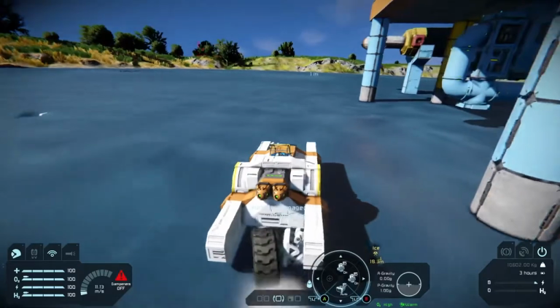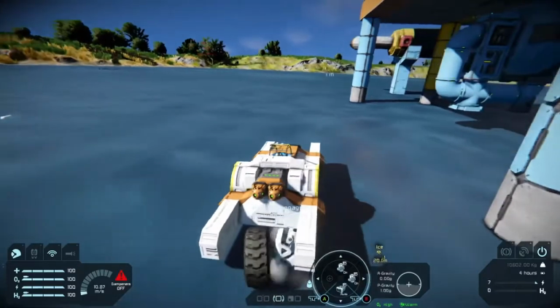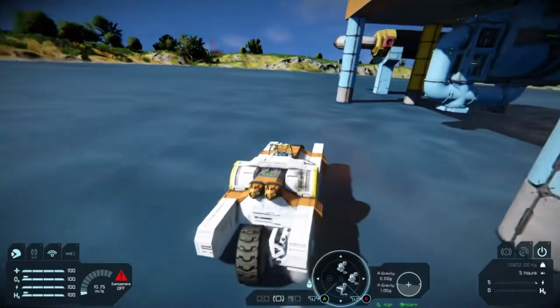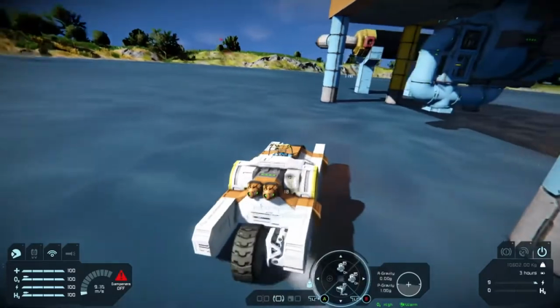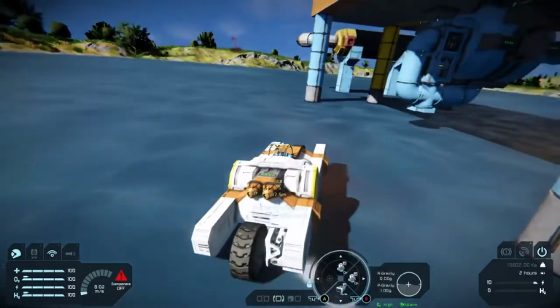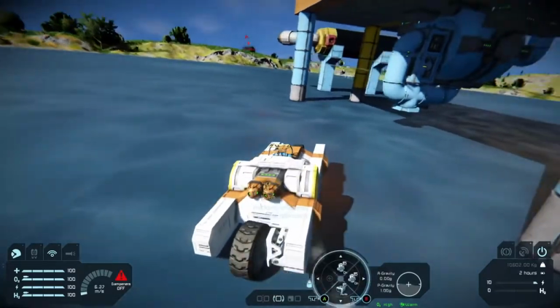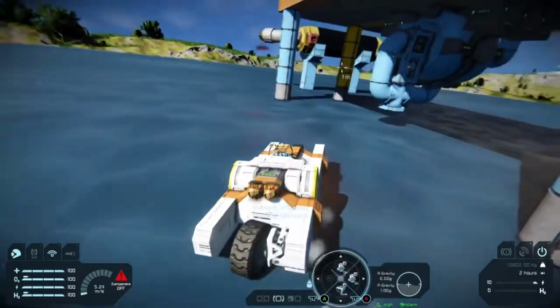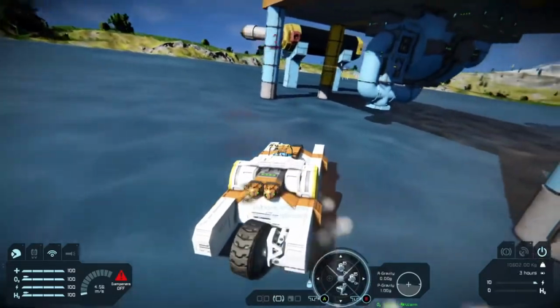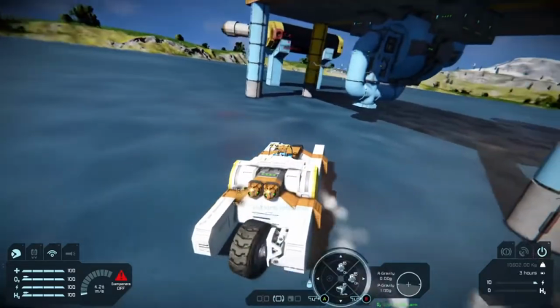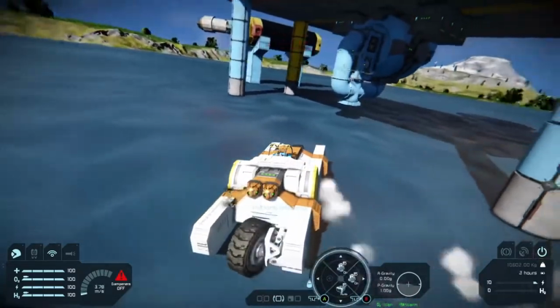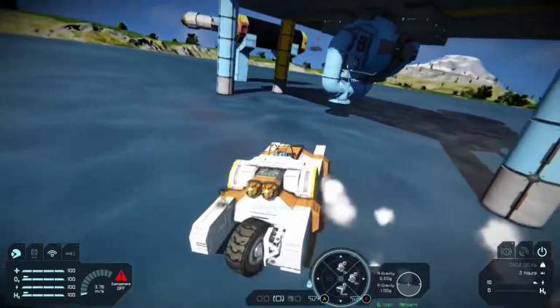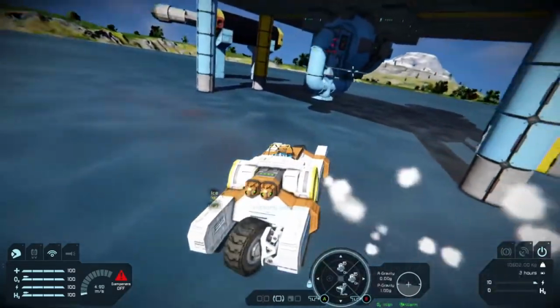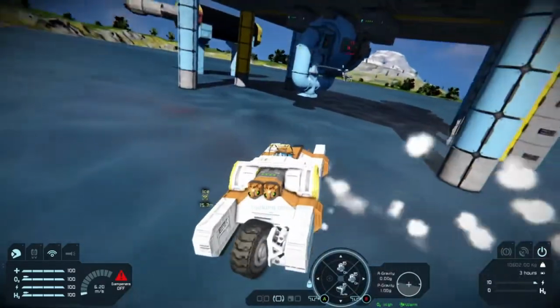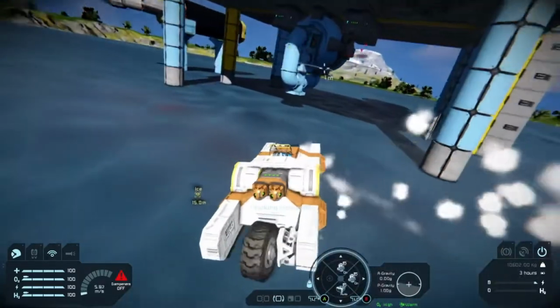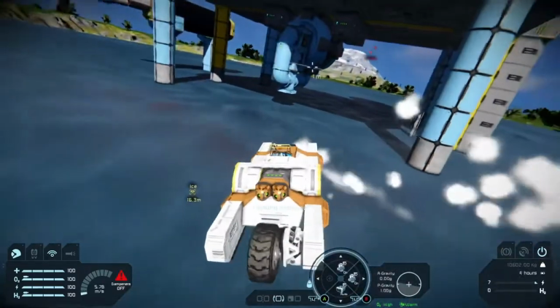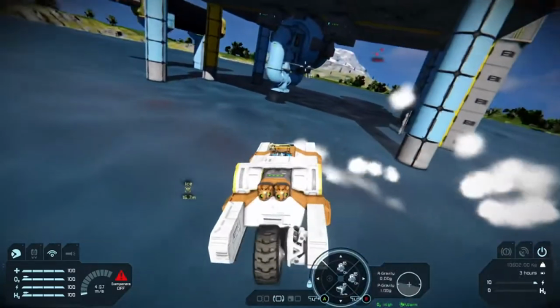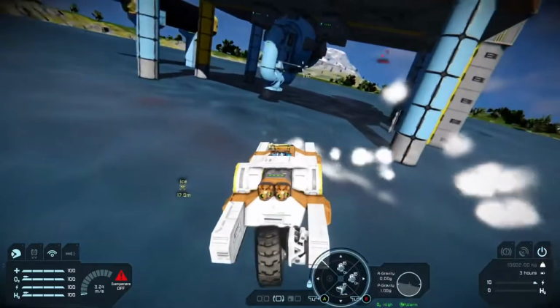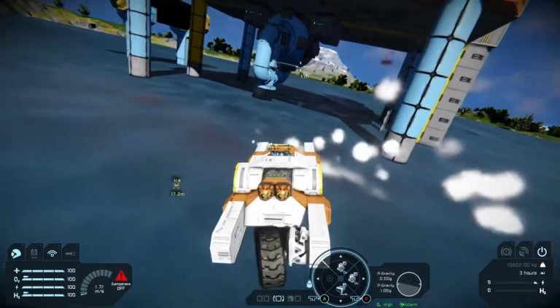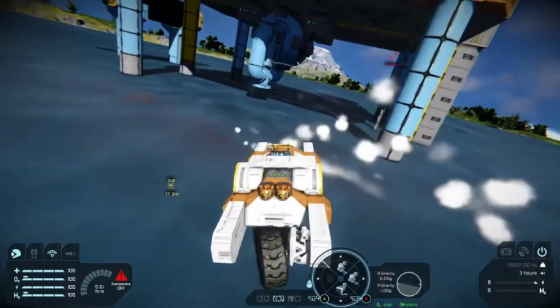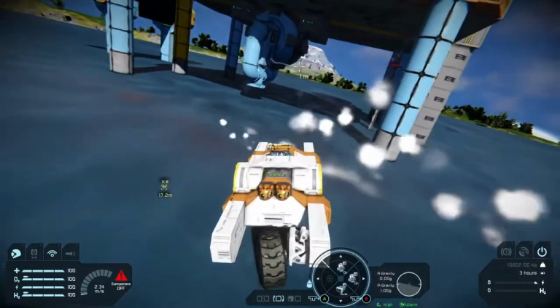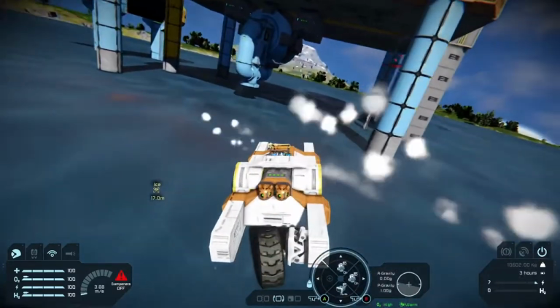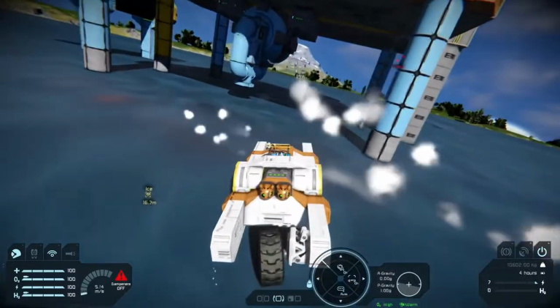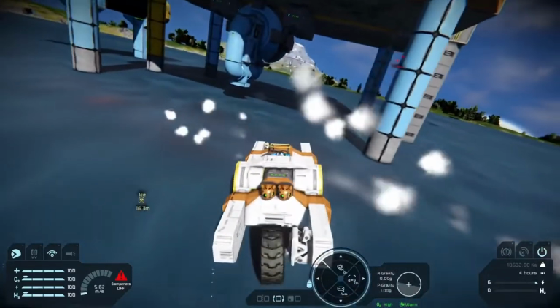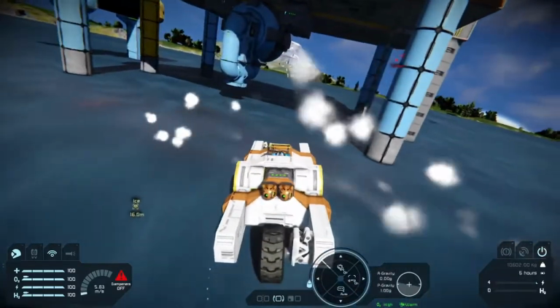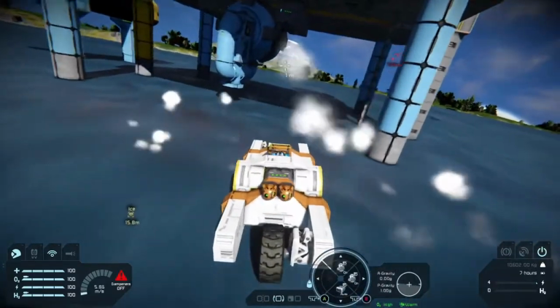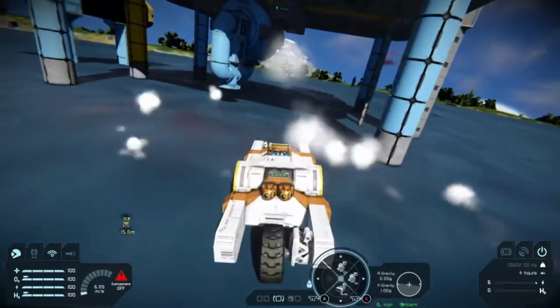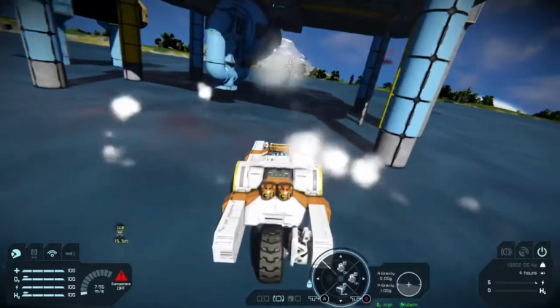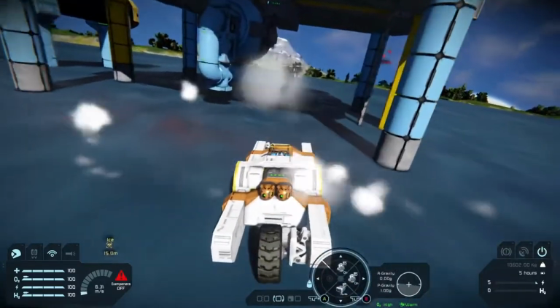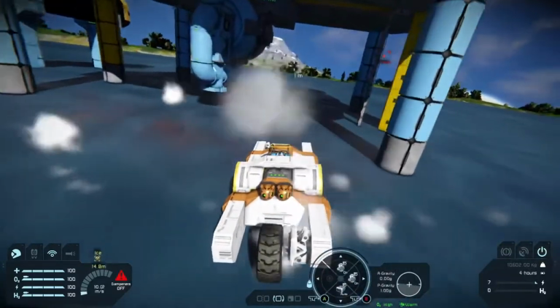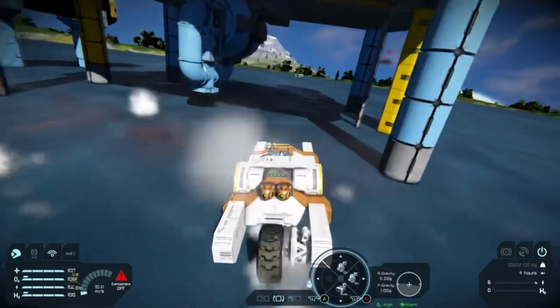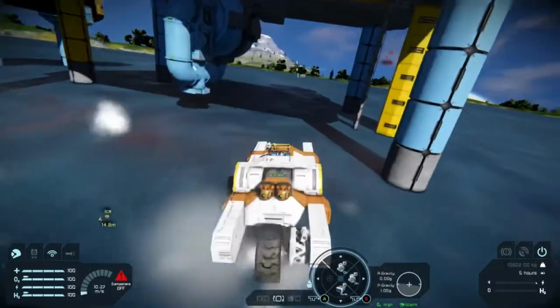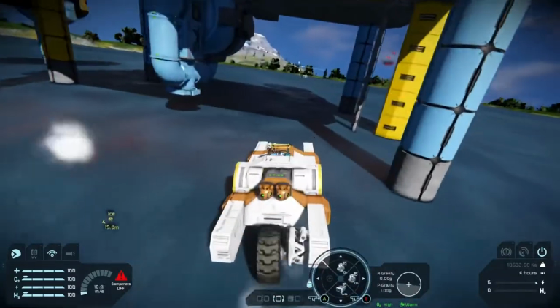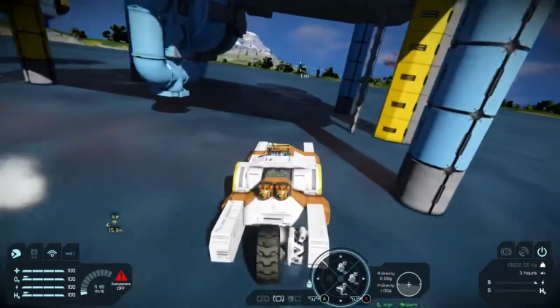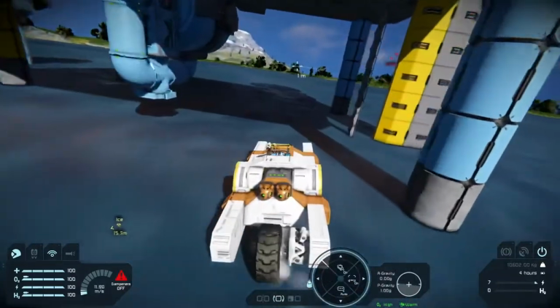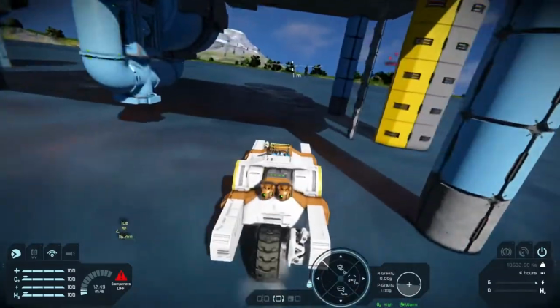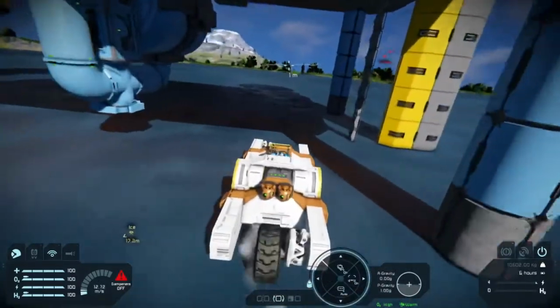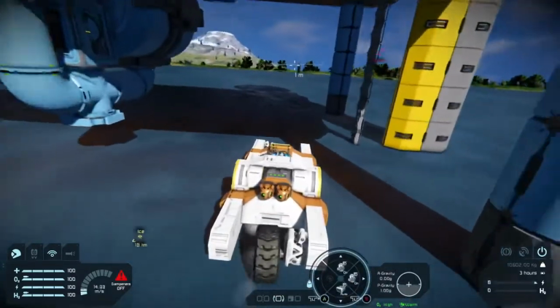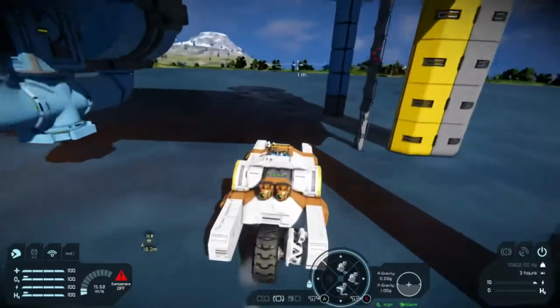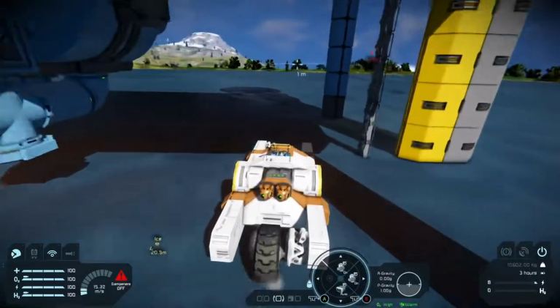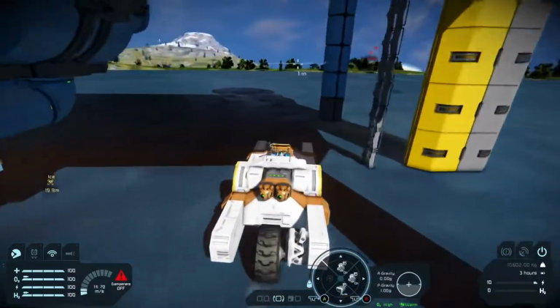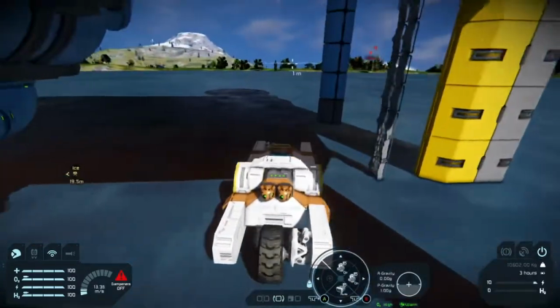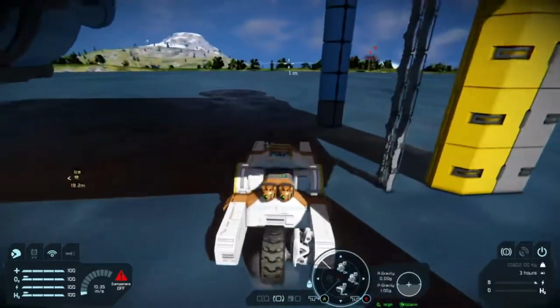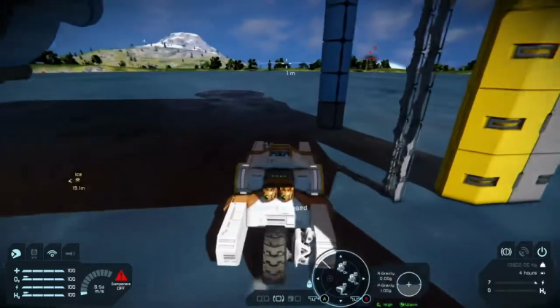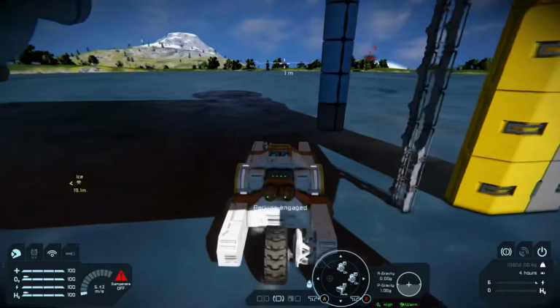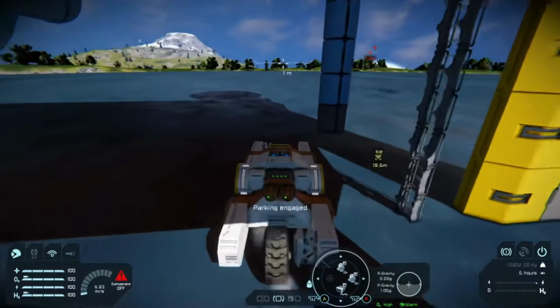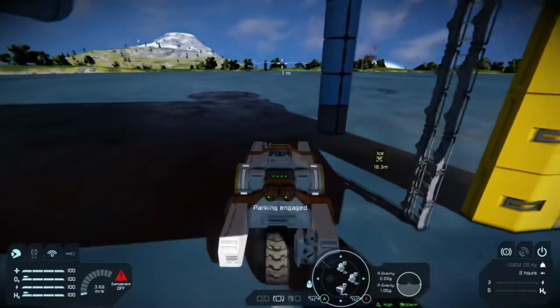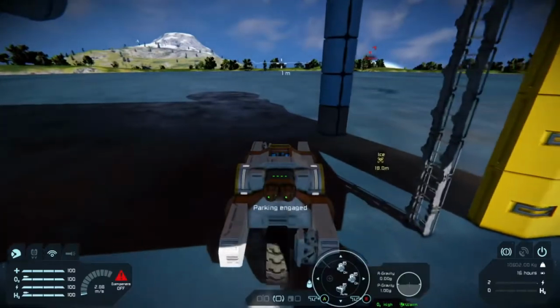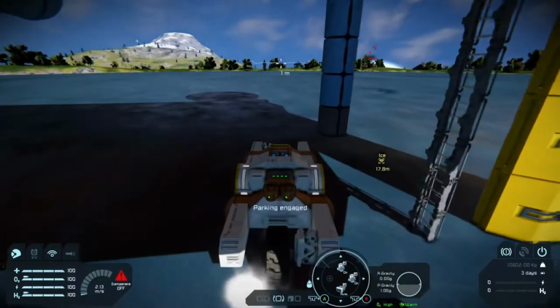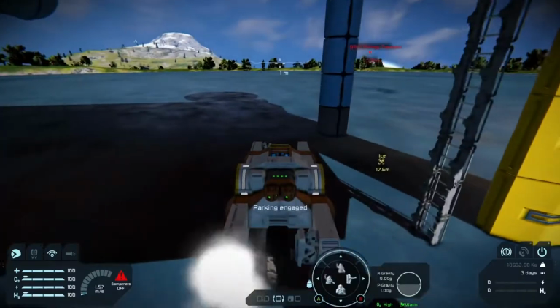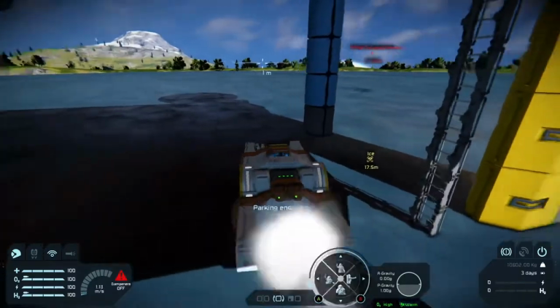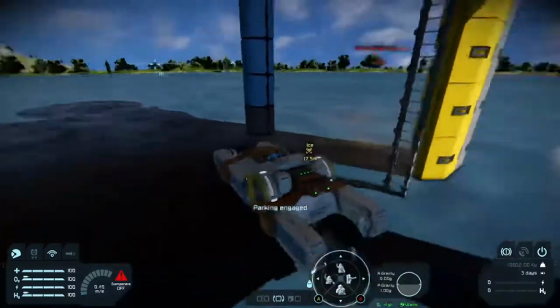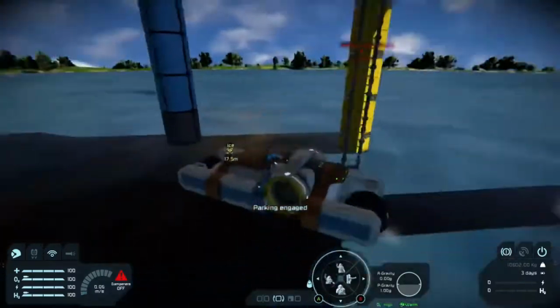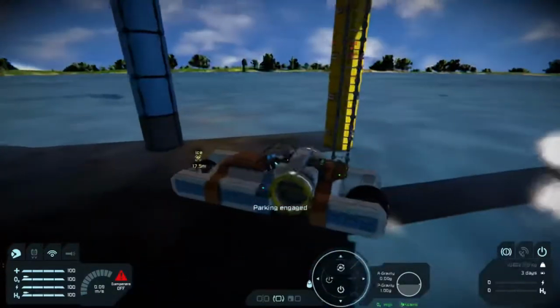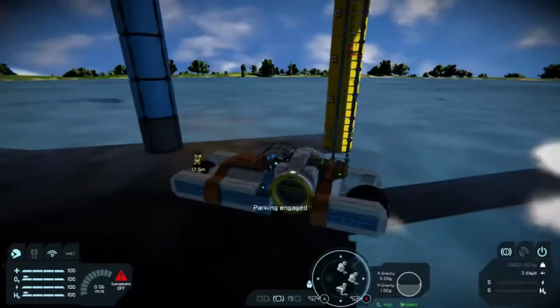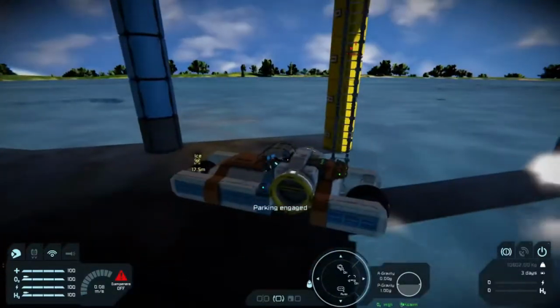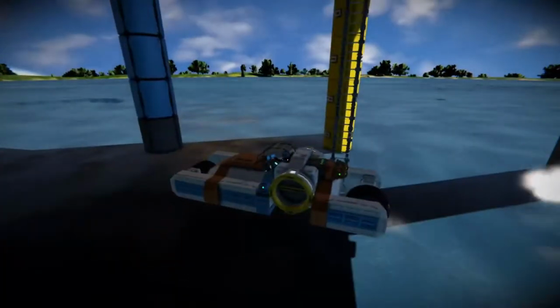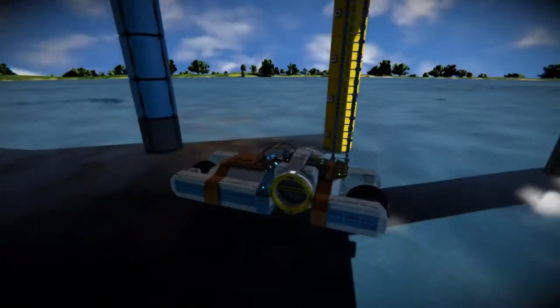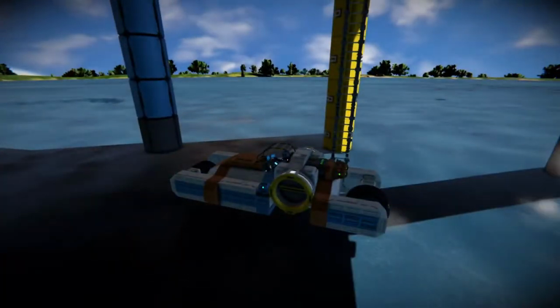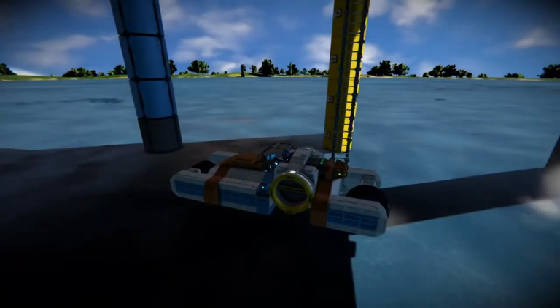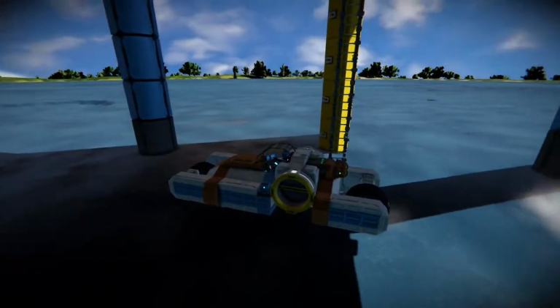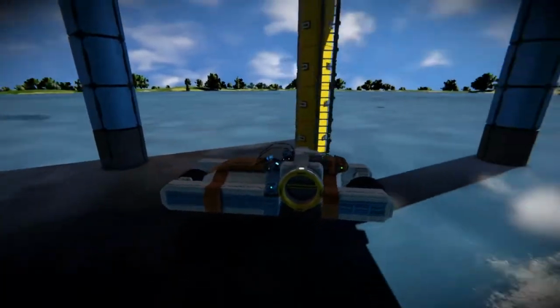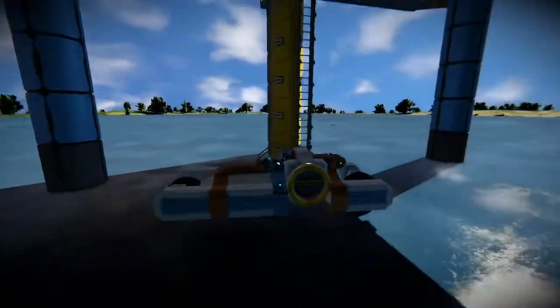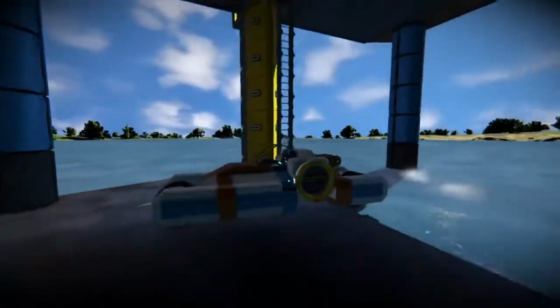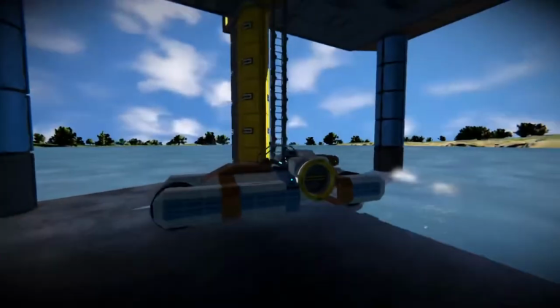Since this is a motorcycle, you do have to use separate gyroscopes to actually bank your turns.